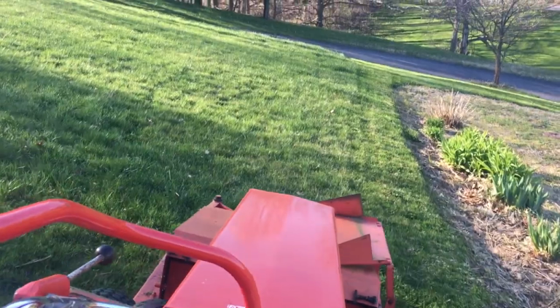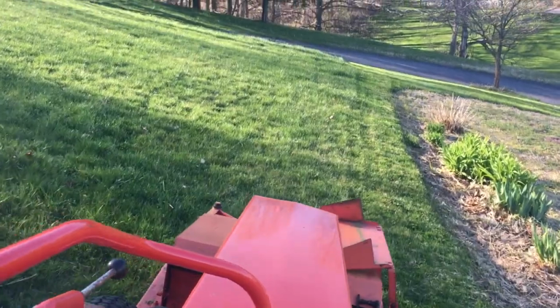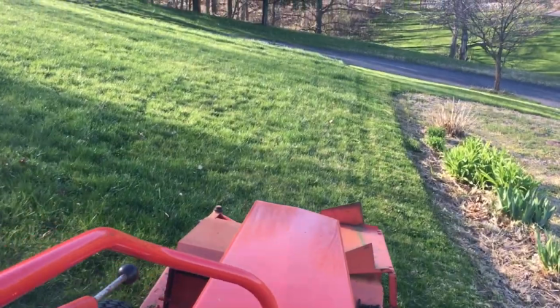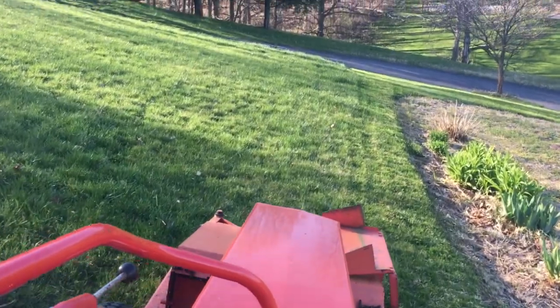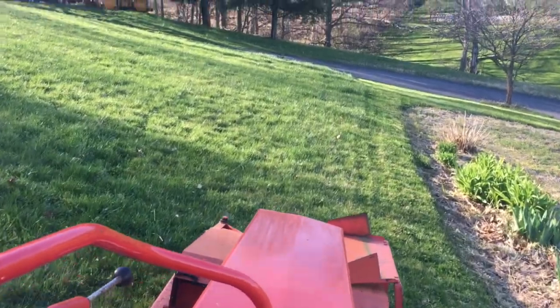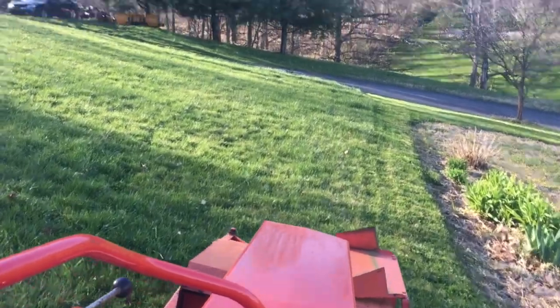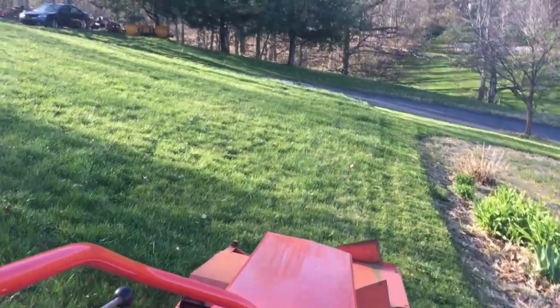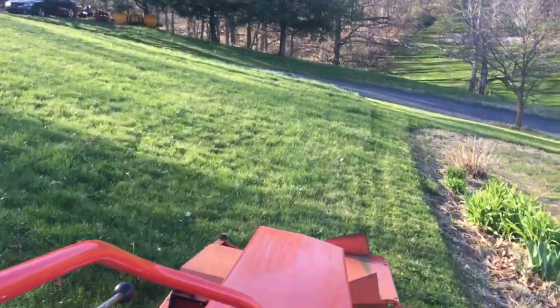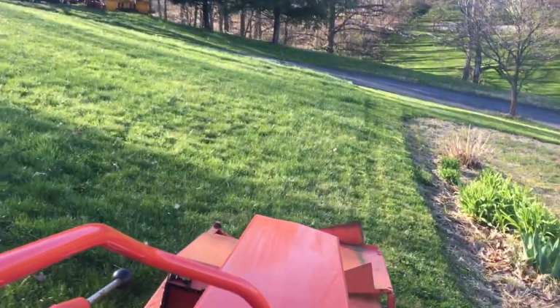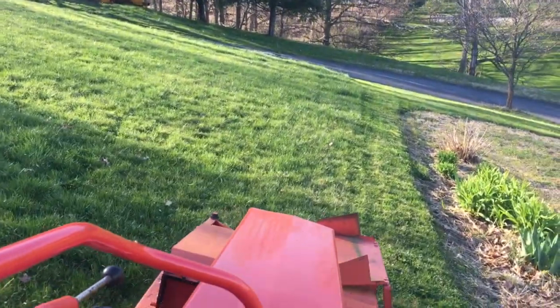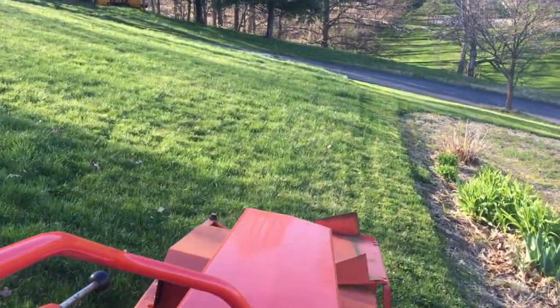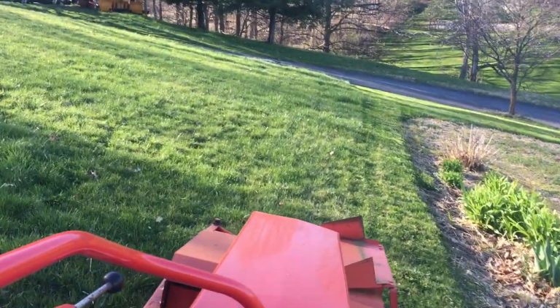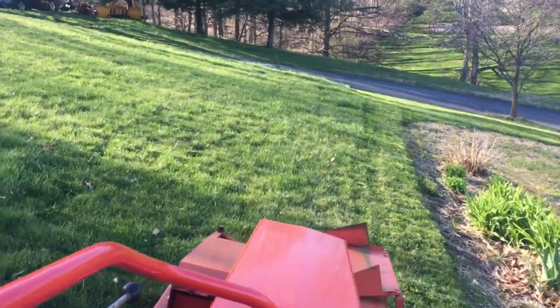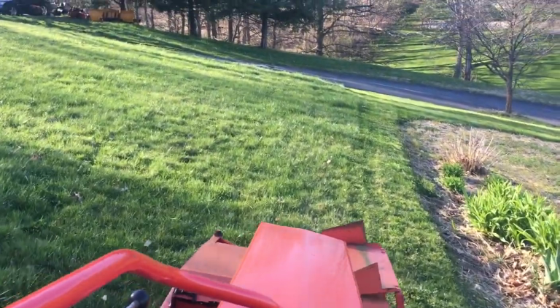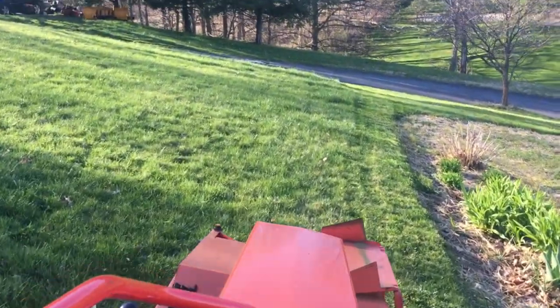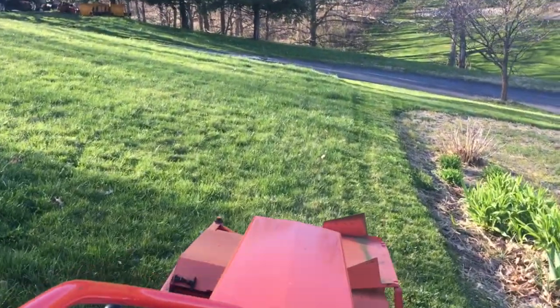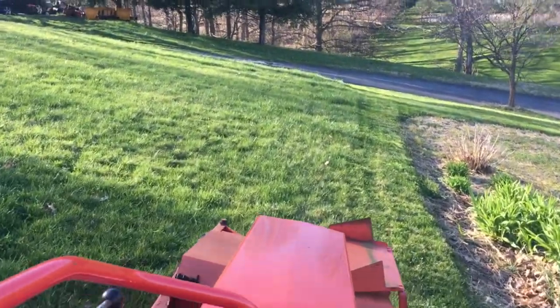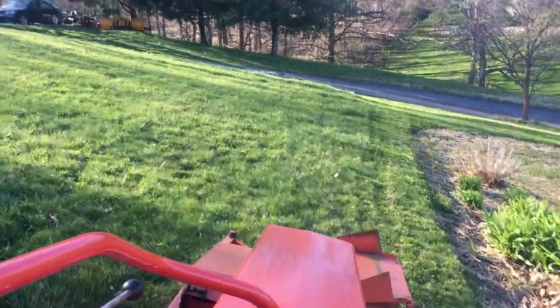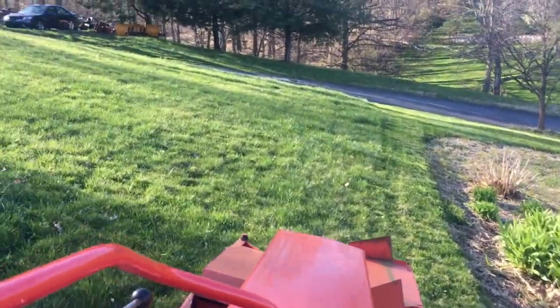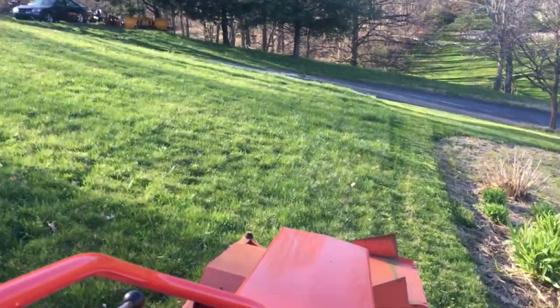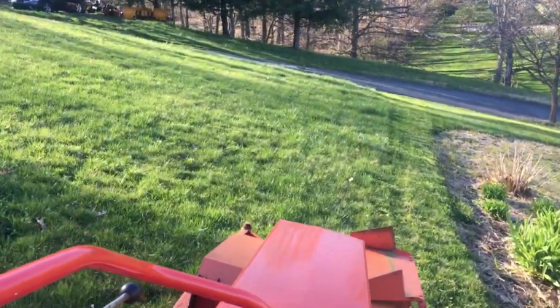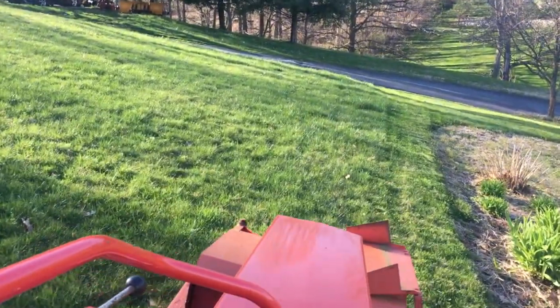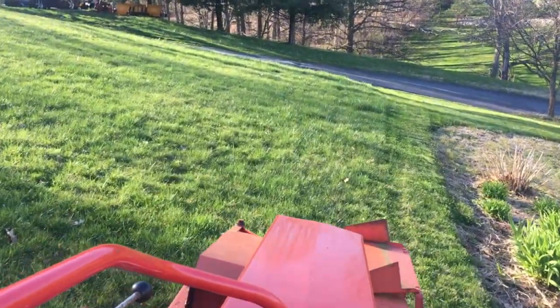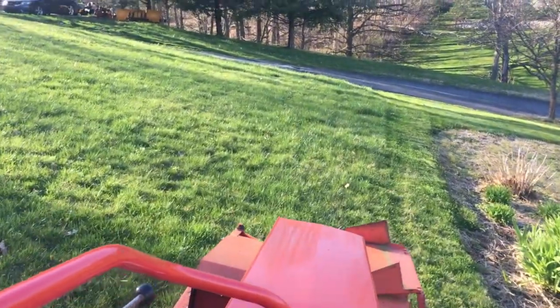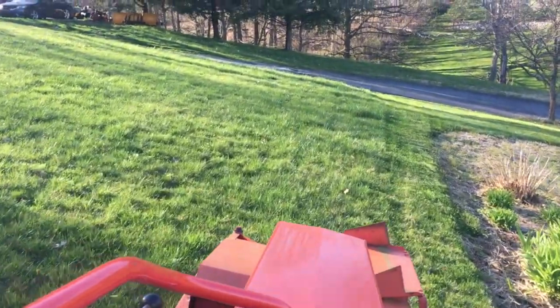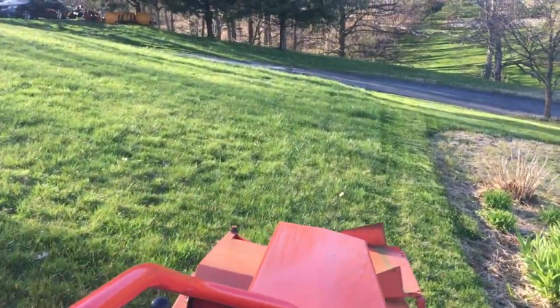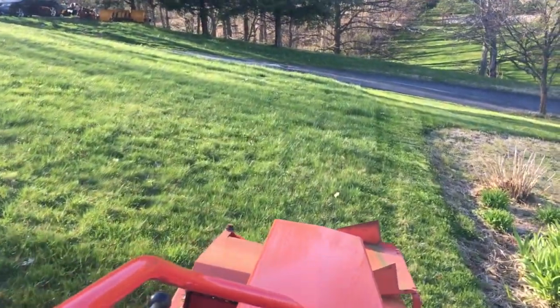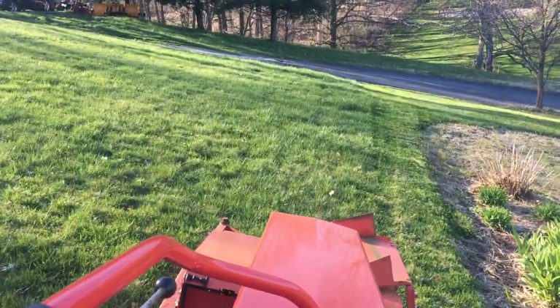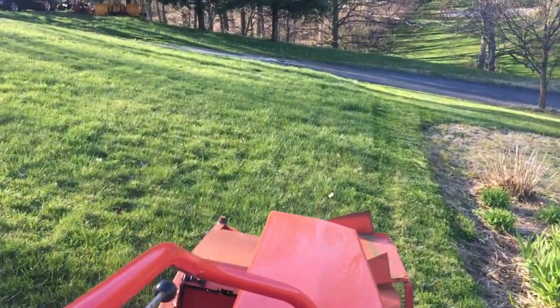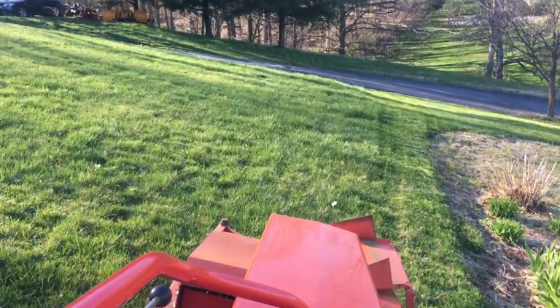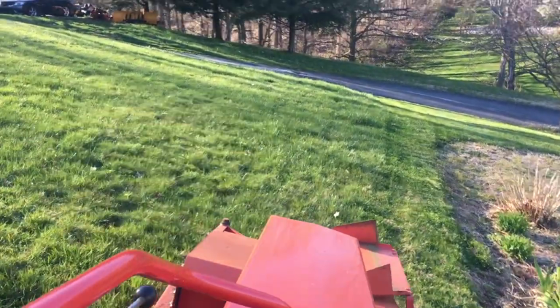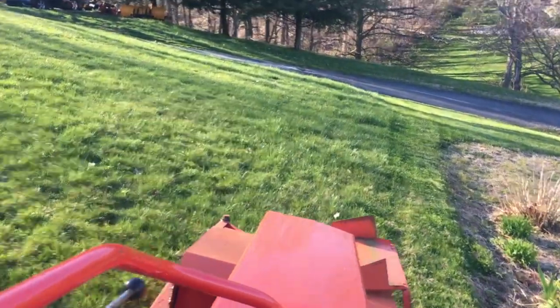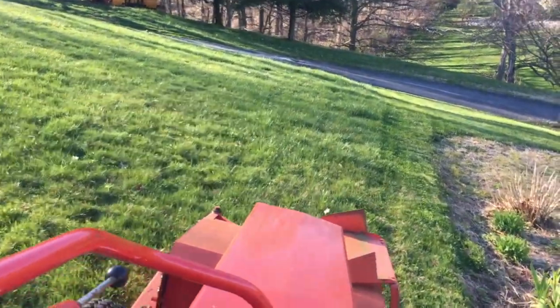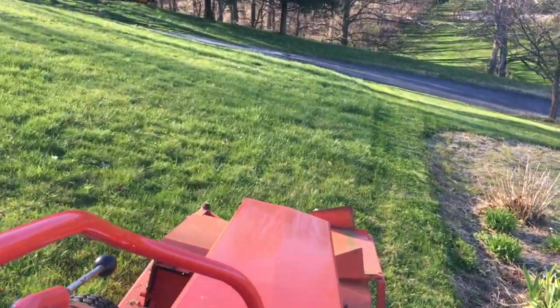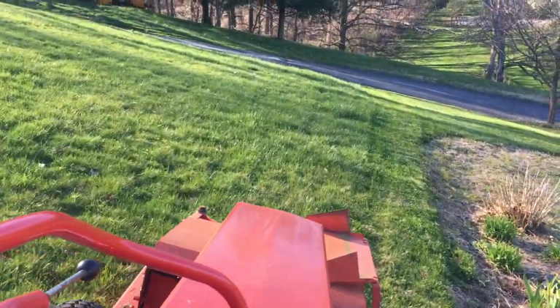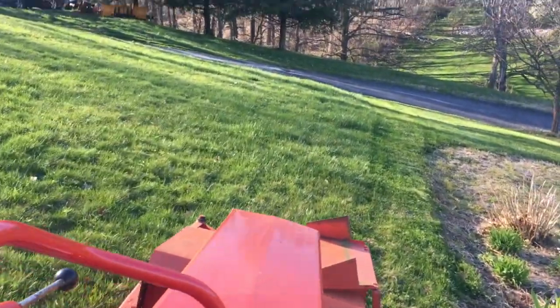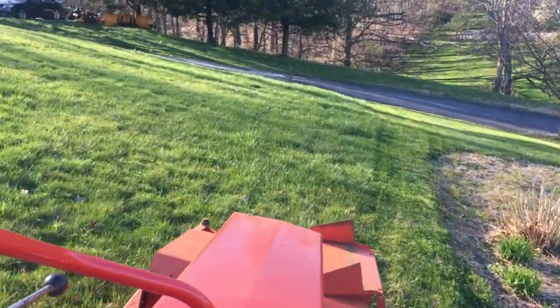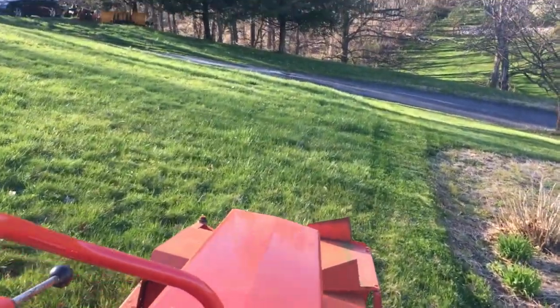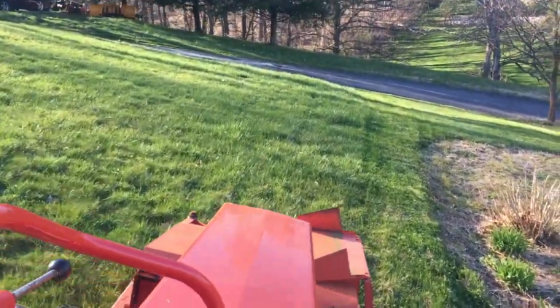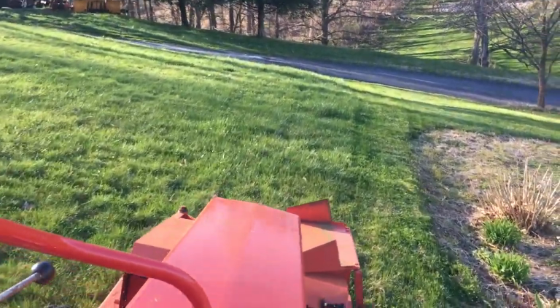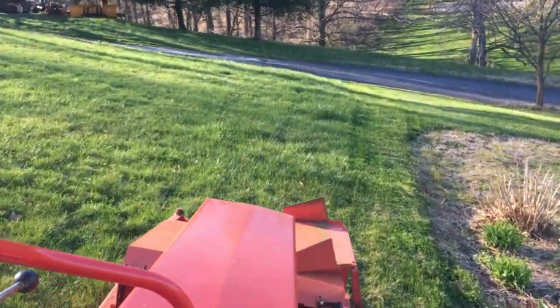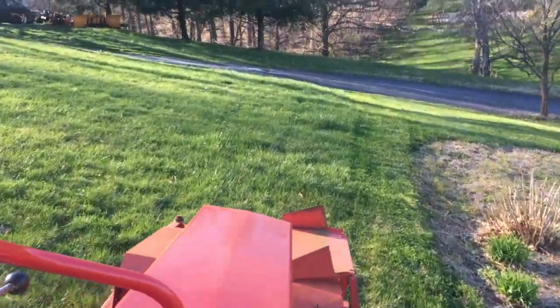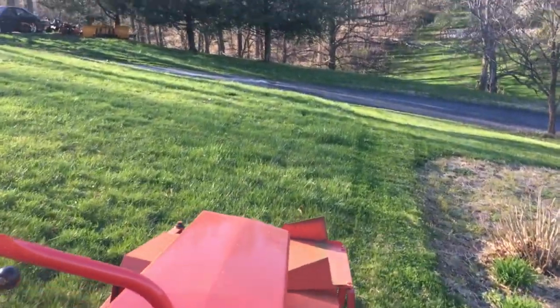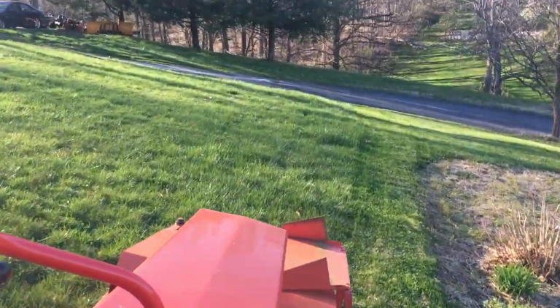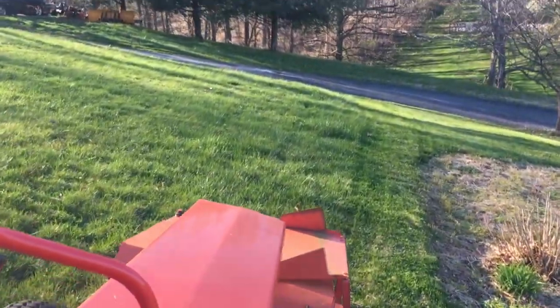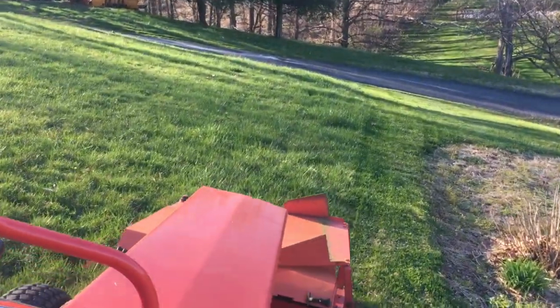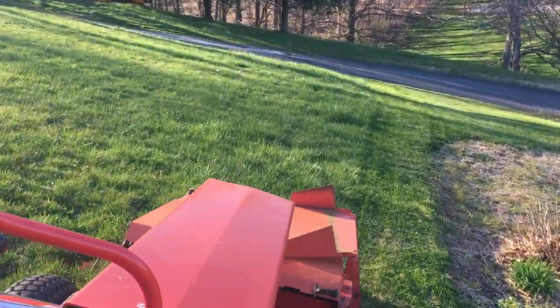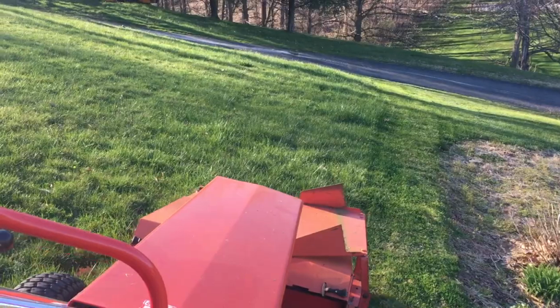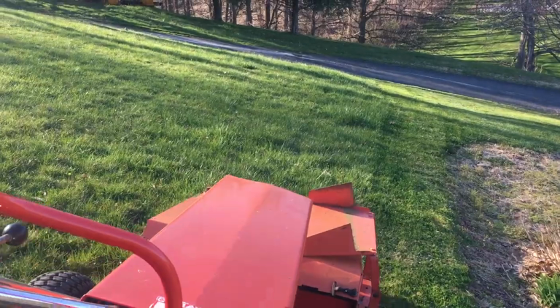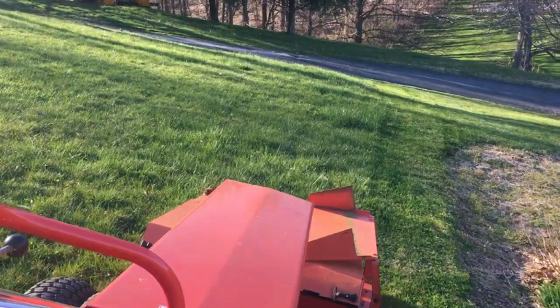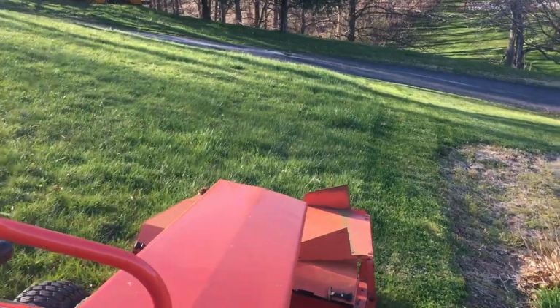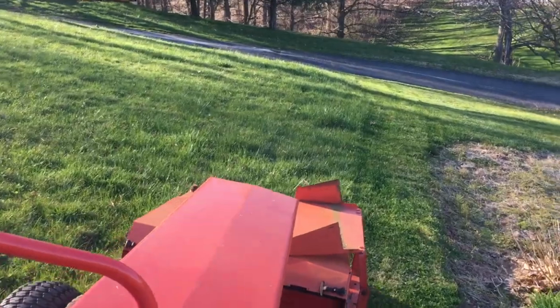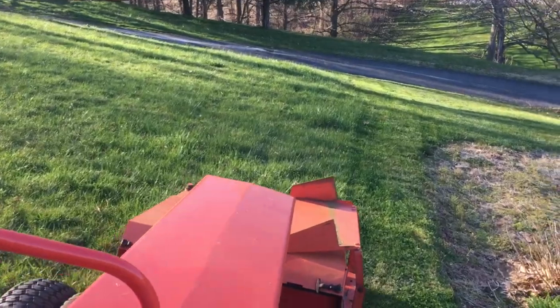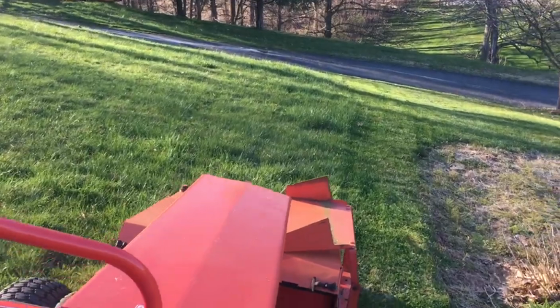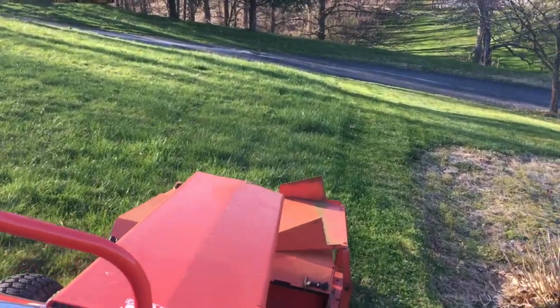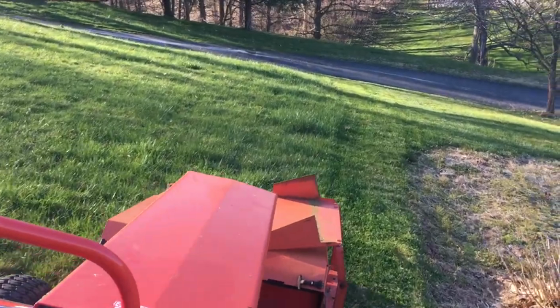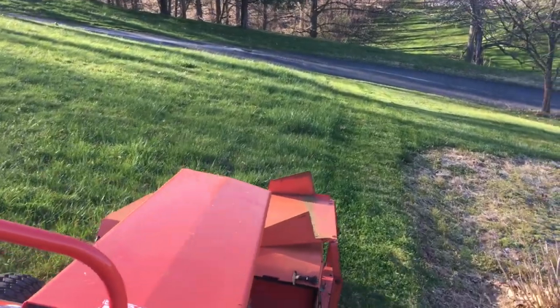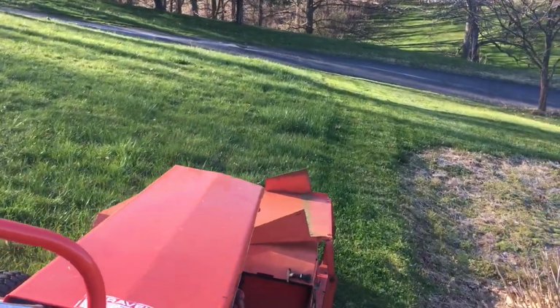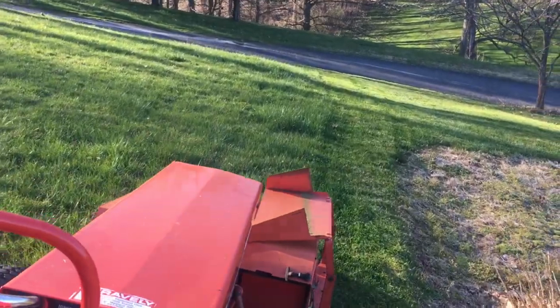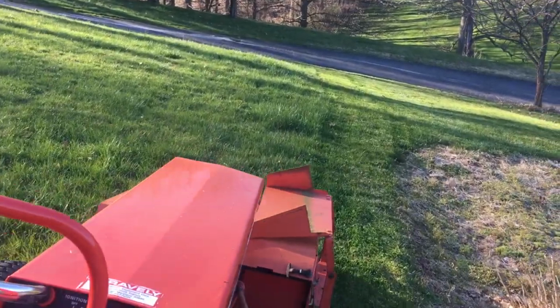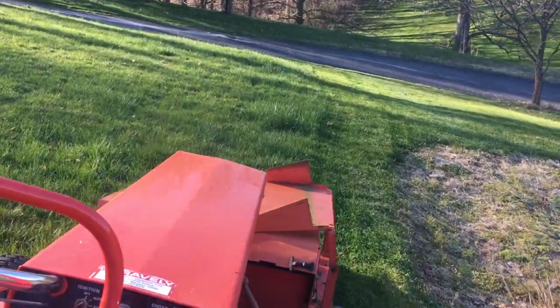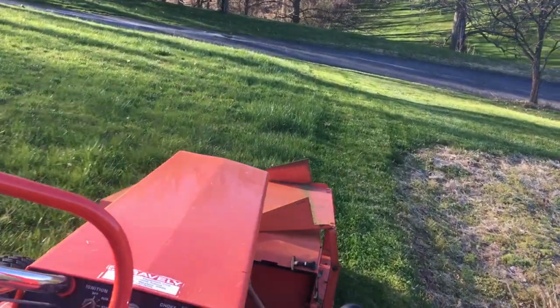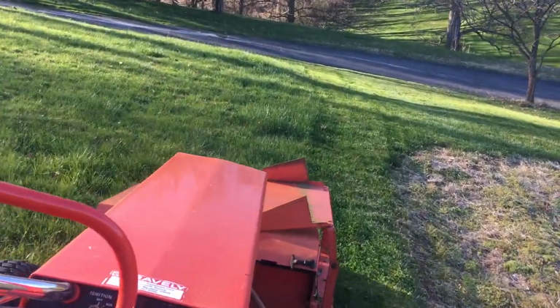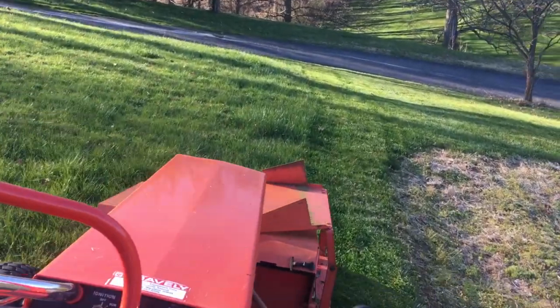This is my first cut, by the way, of 2020. It's nice to get the Gravely out here for another season. I'm looking forward to a bunch more videos.